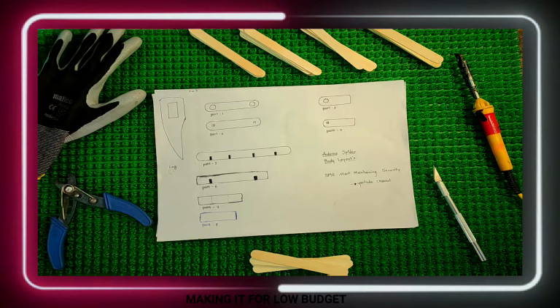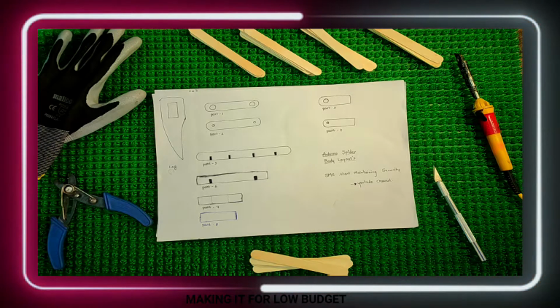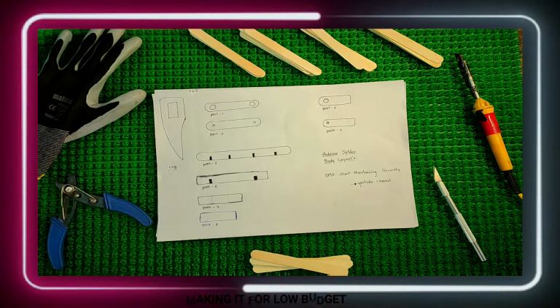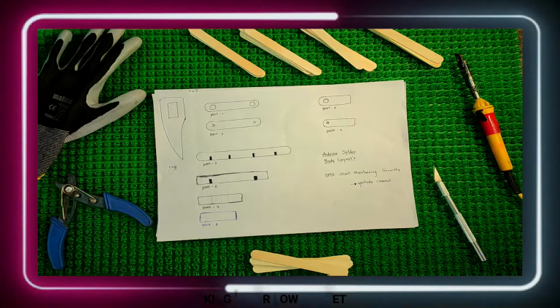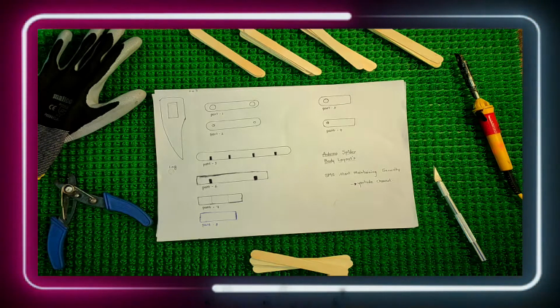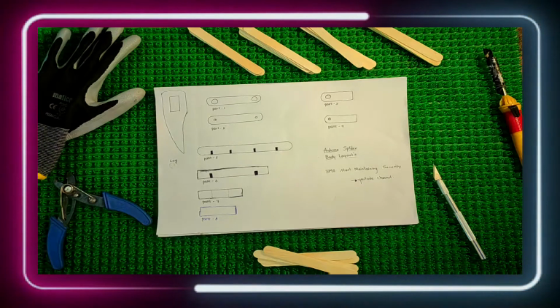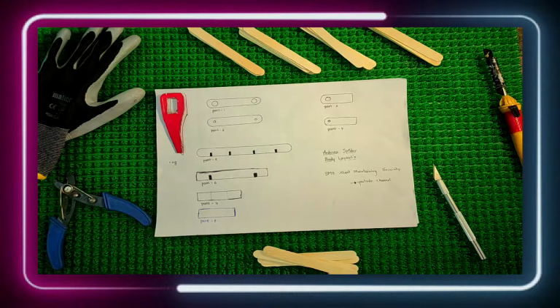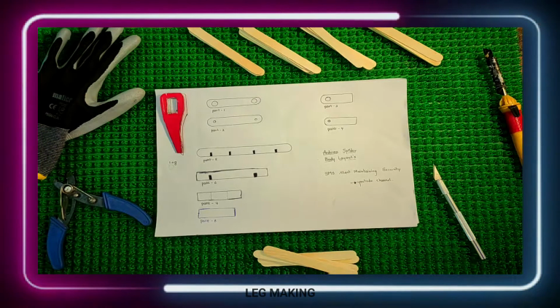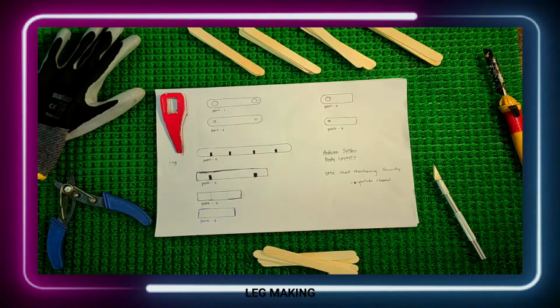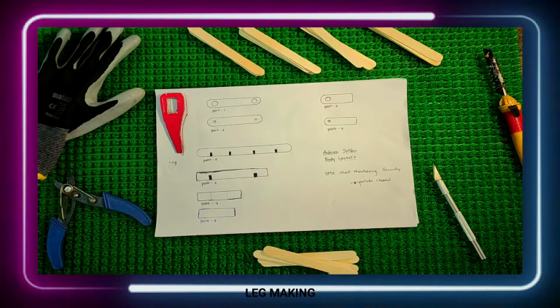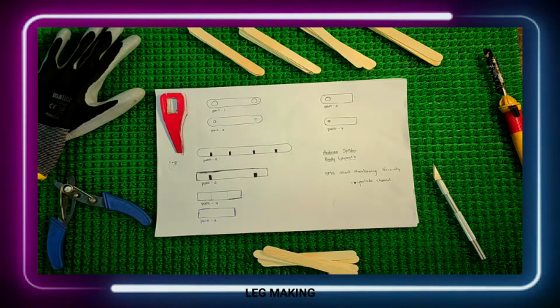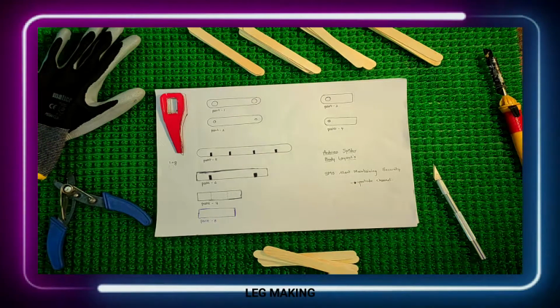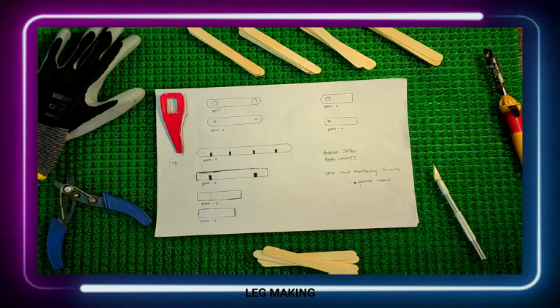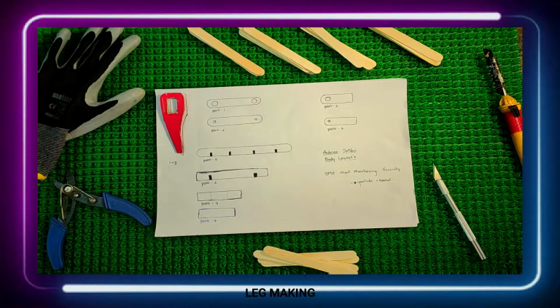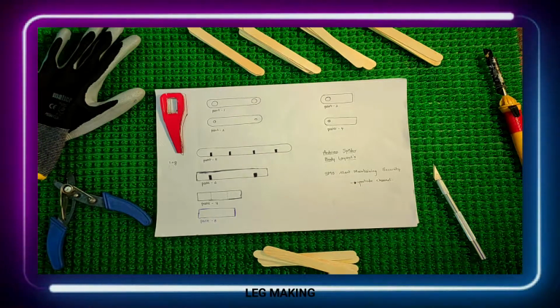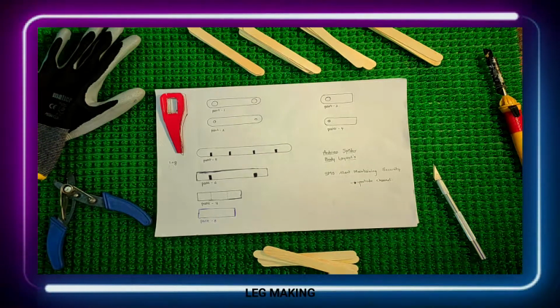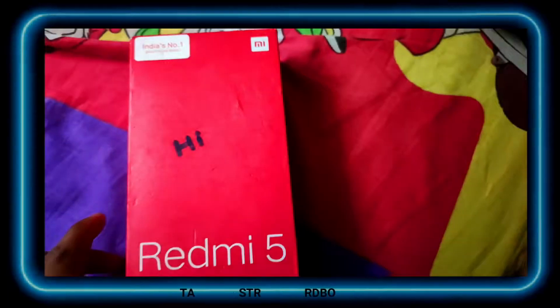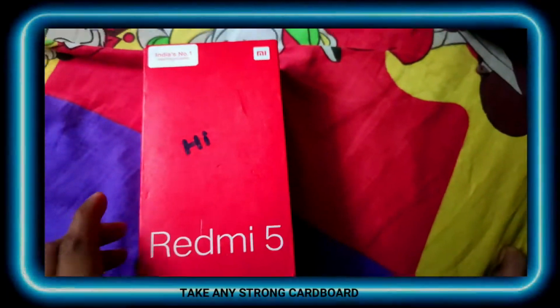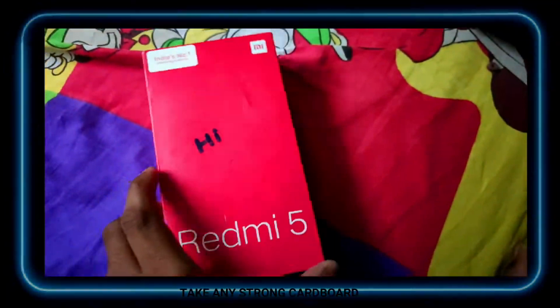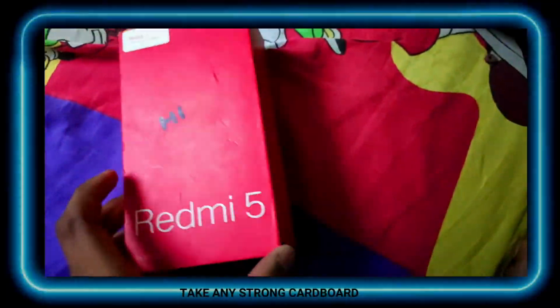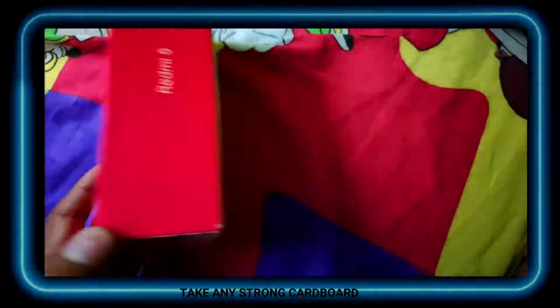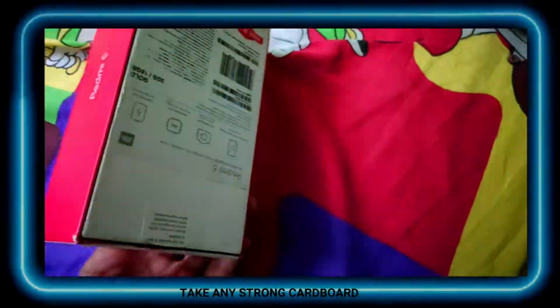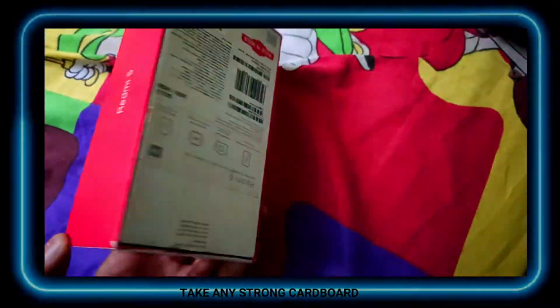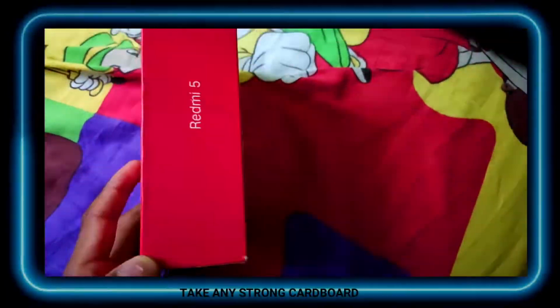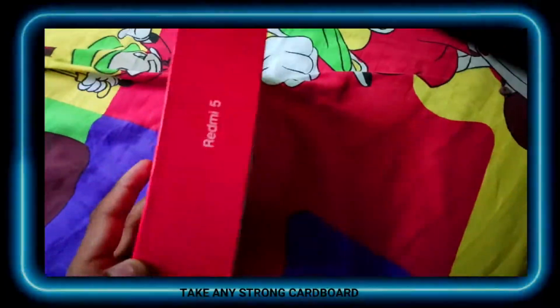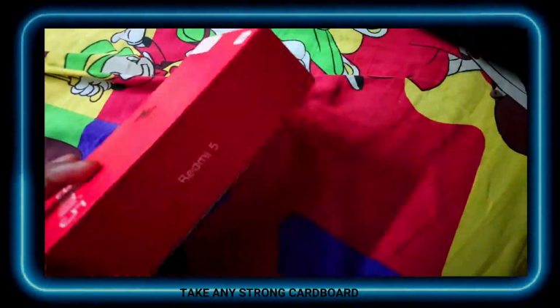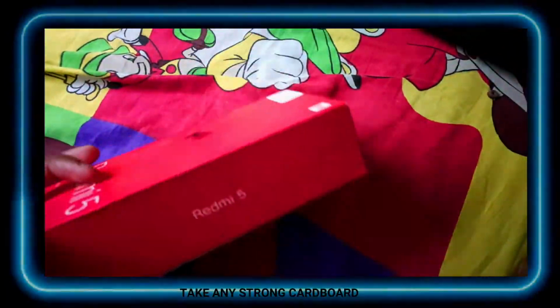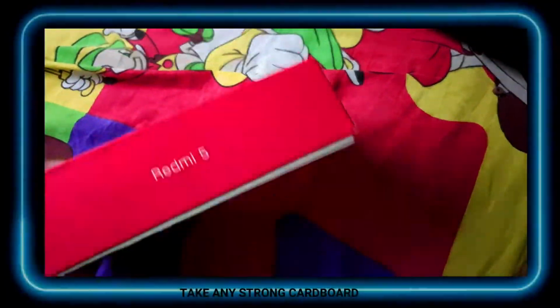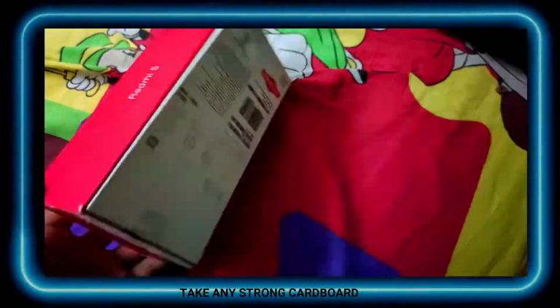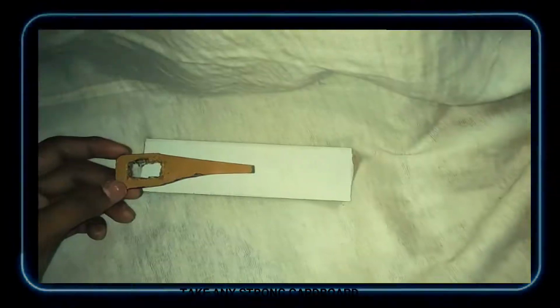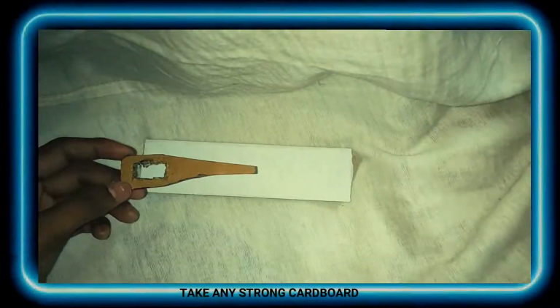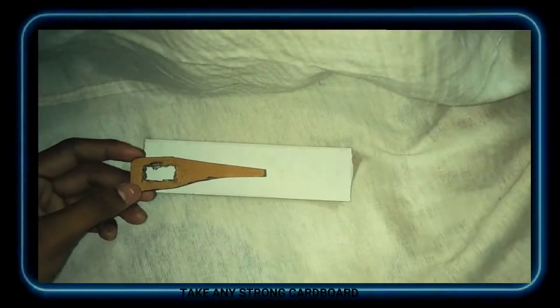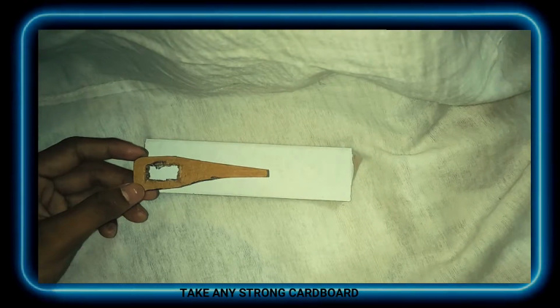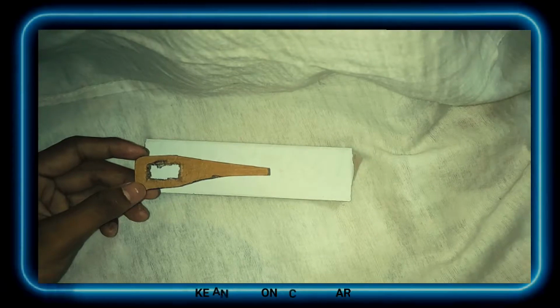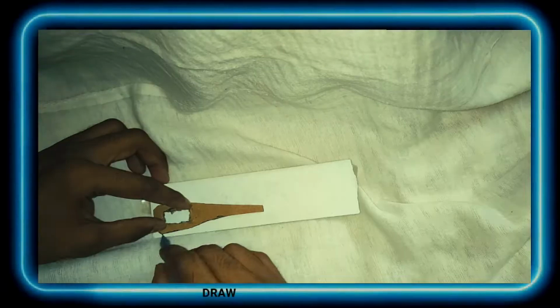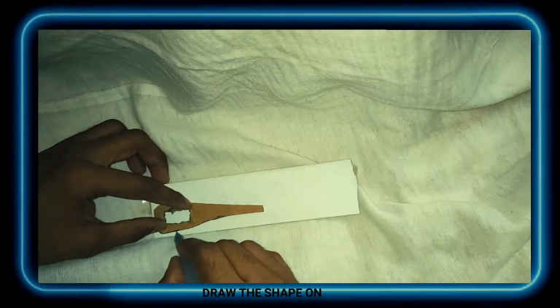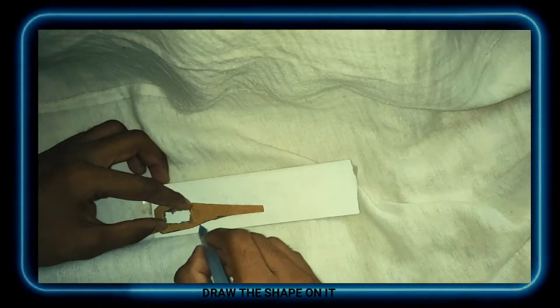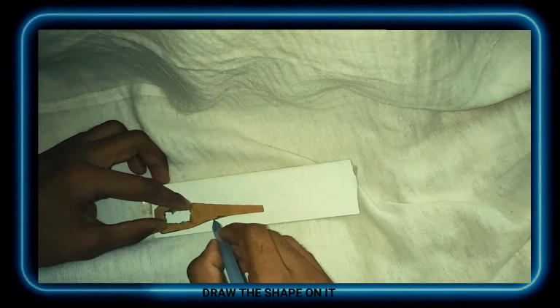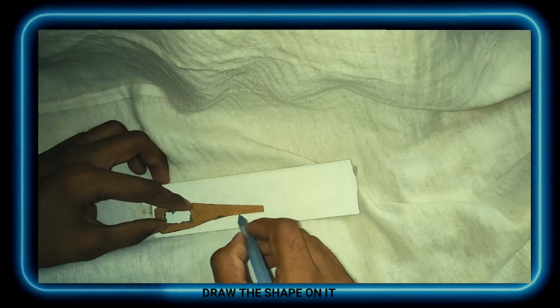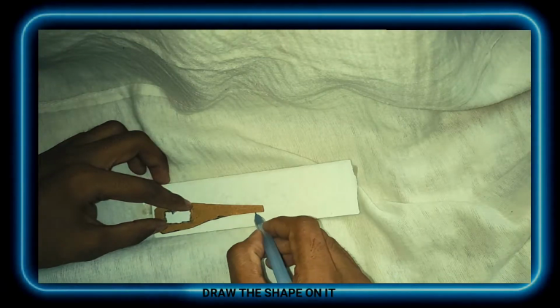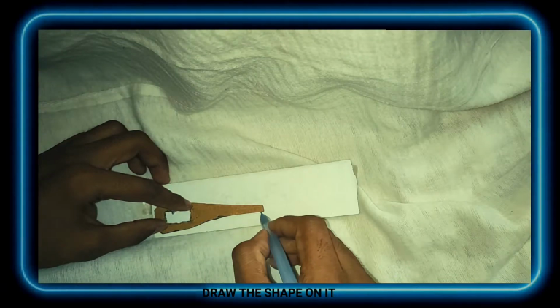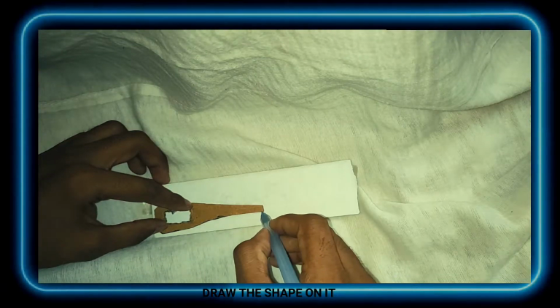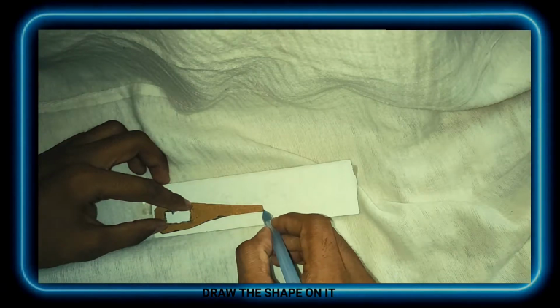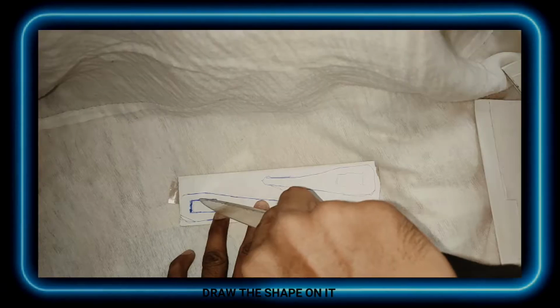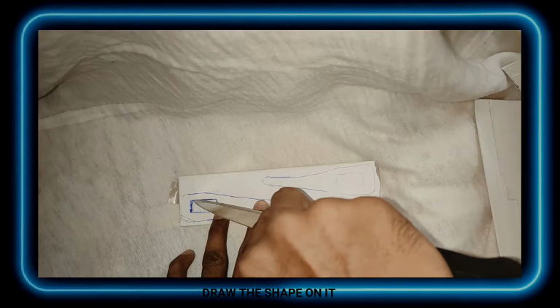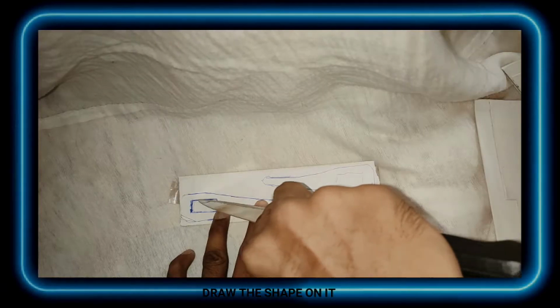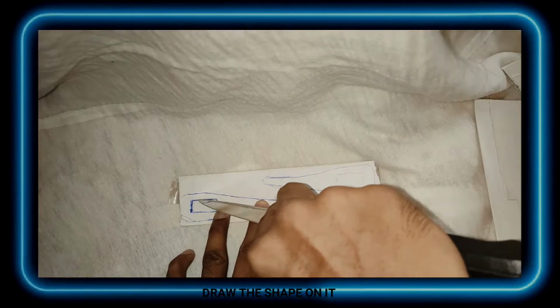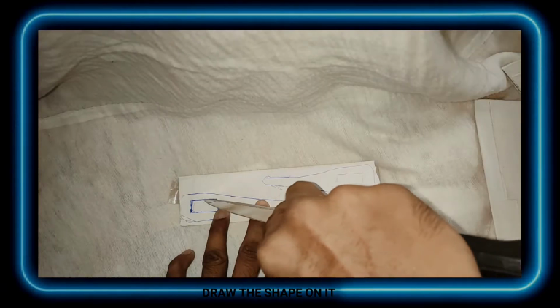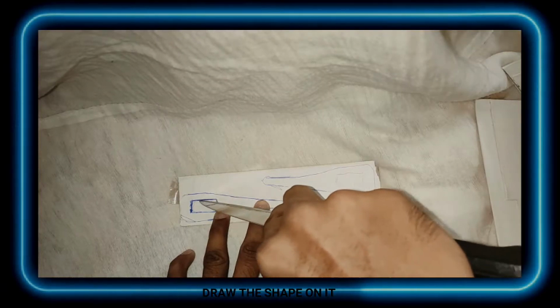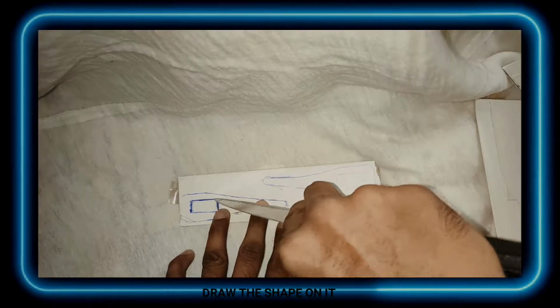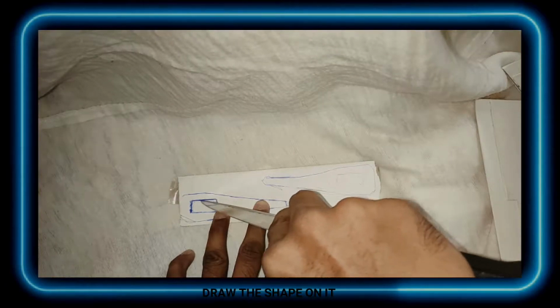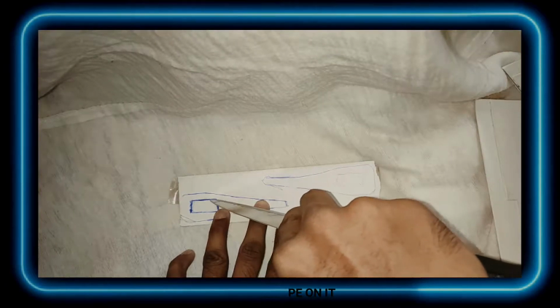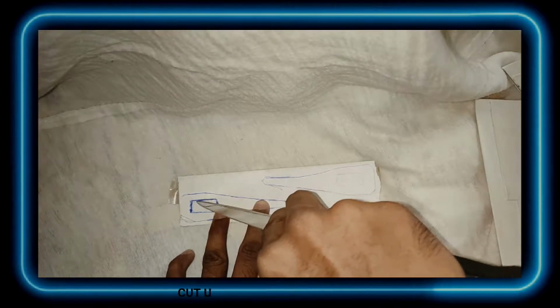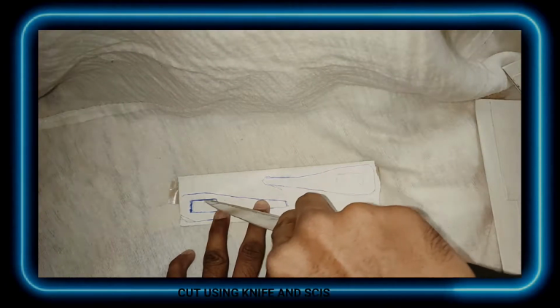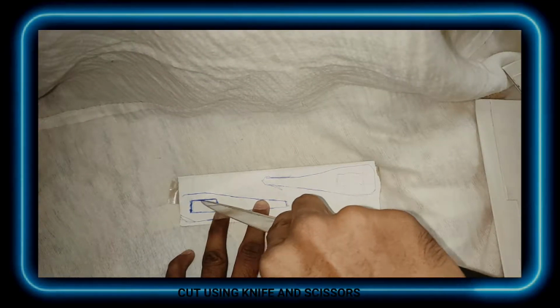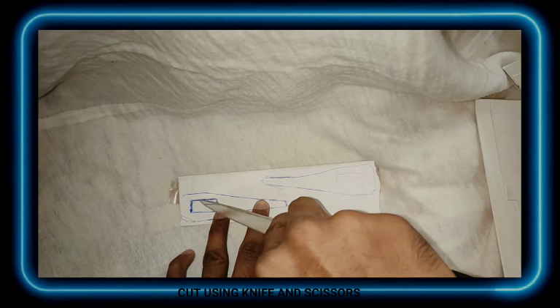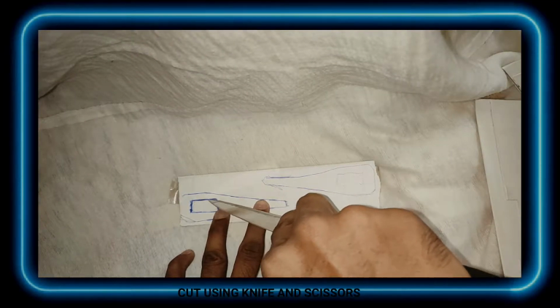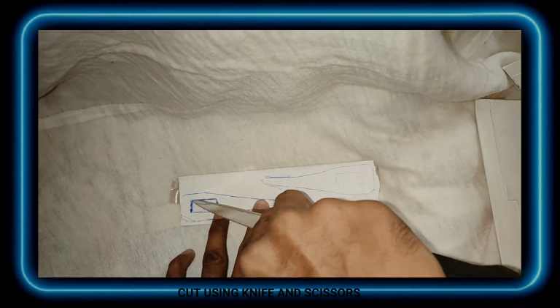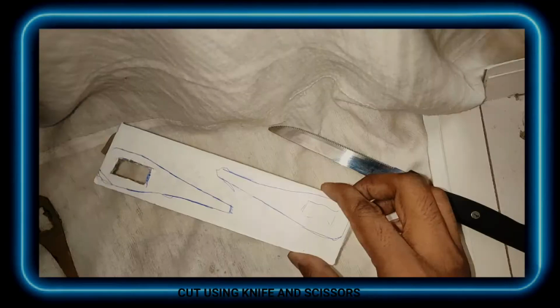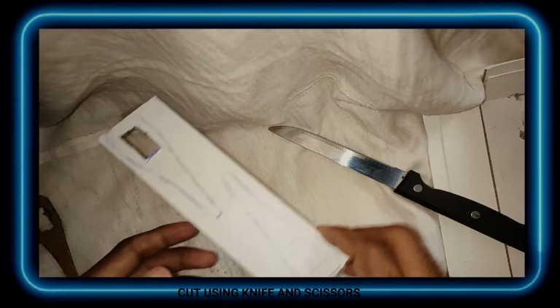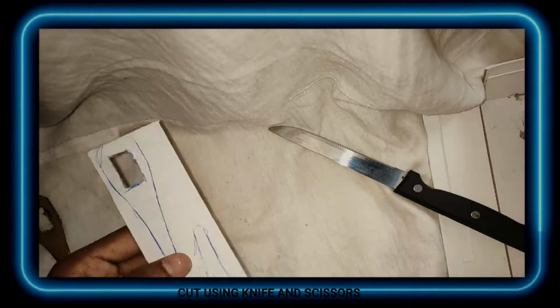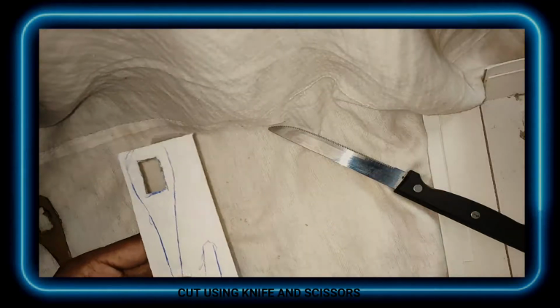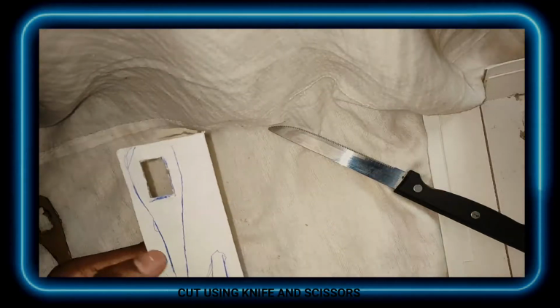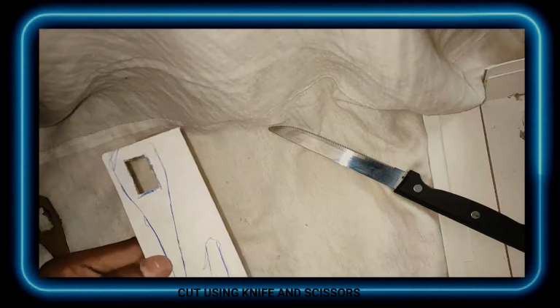The first shape leg making. Take any strong cardboard, draw the shape on it, then cut using knife and scissors.